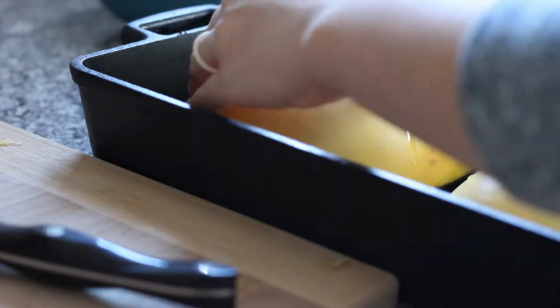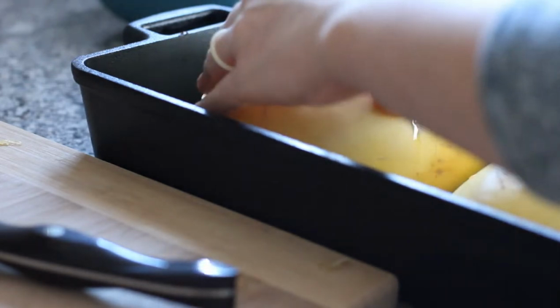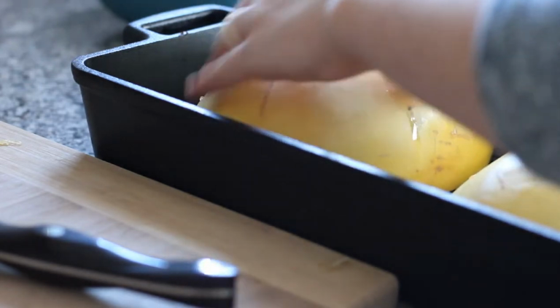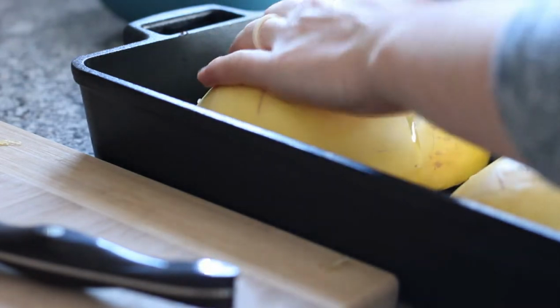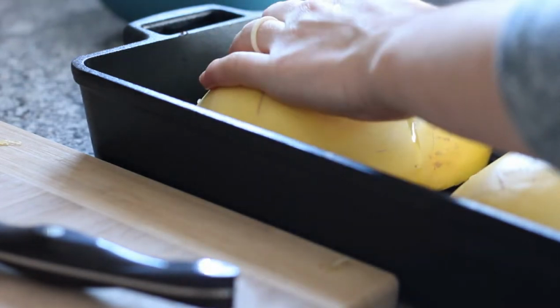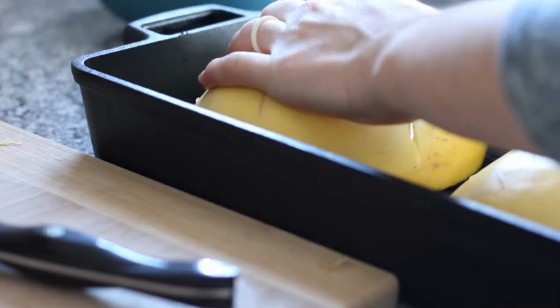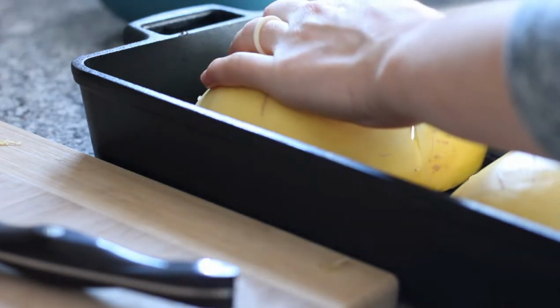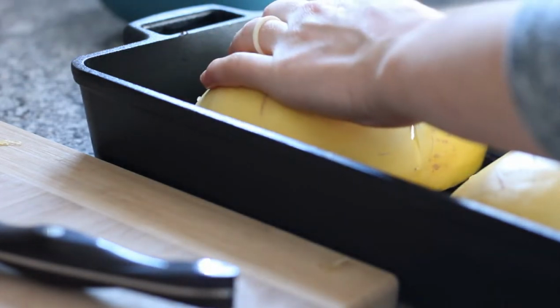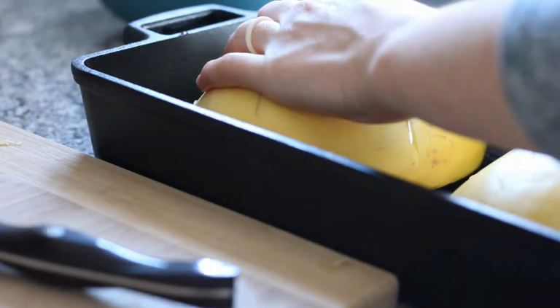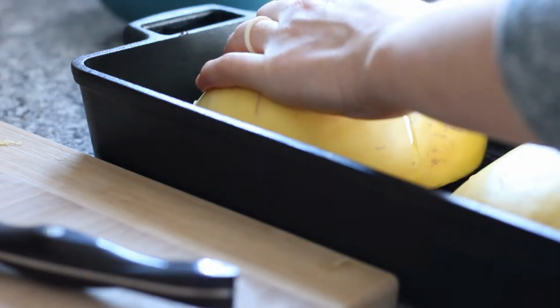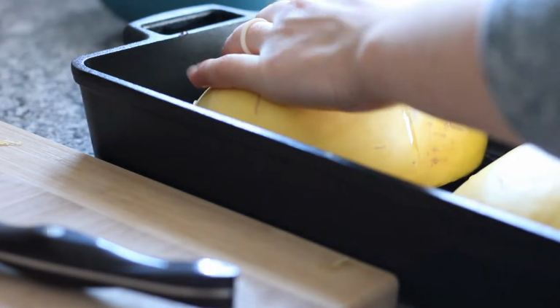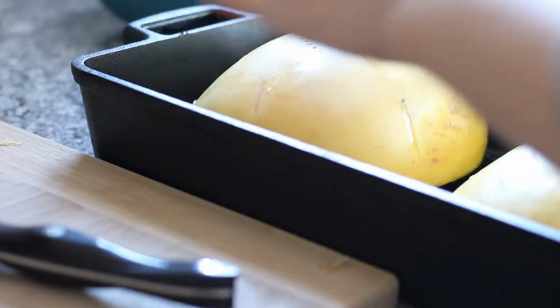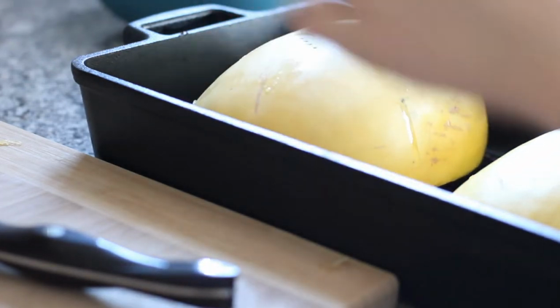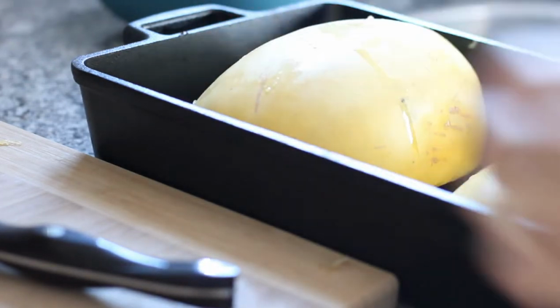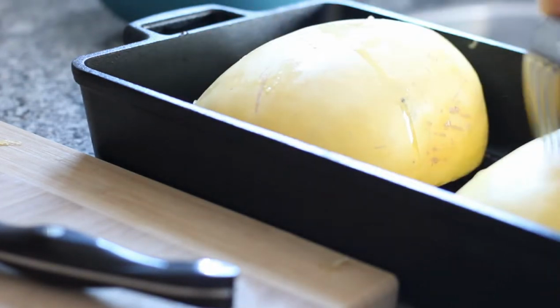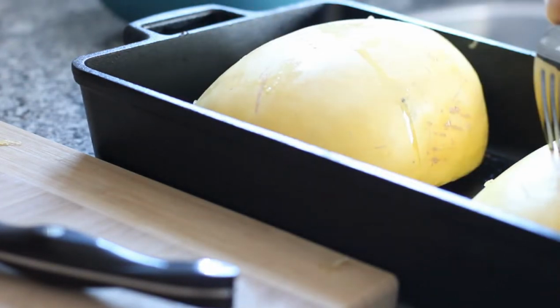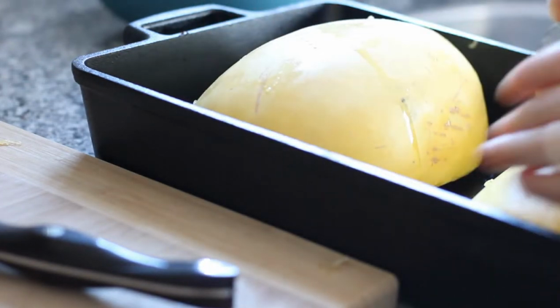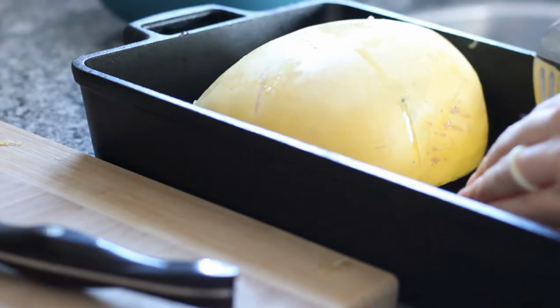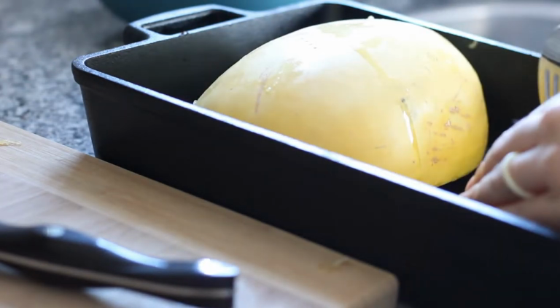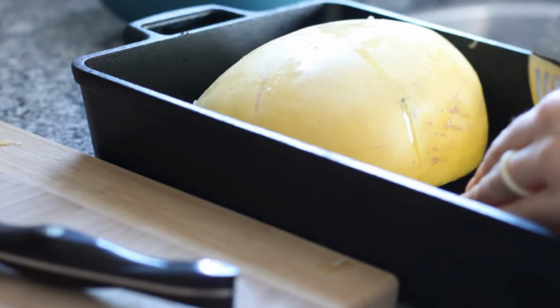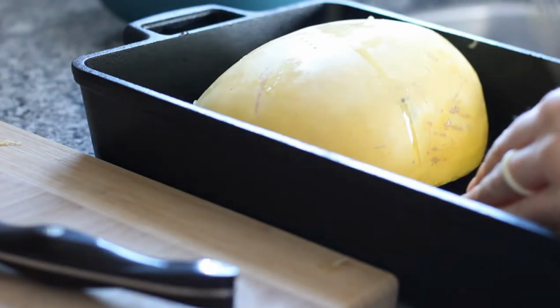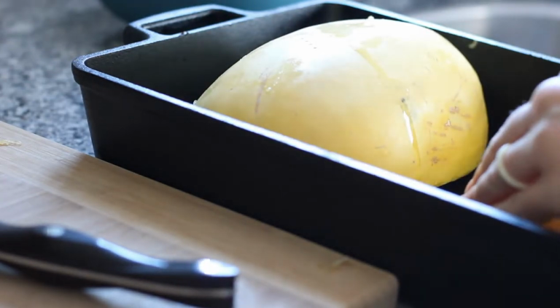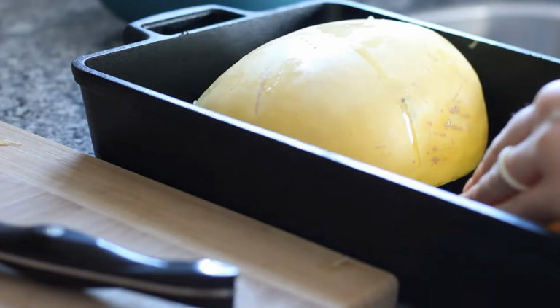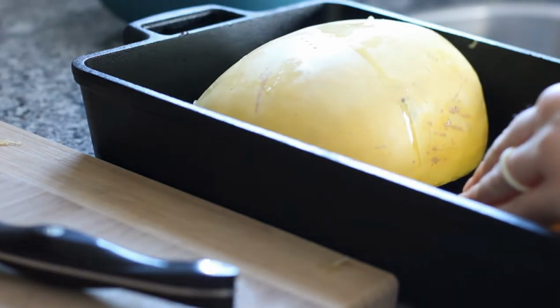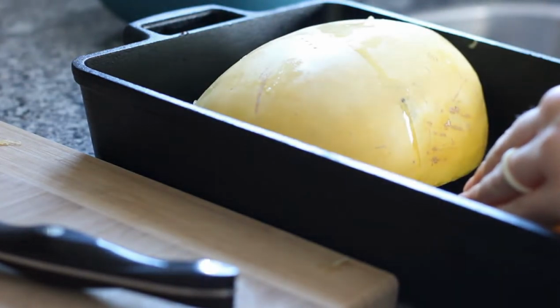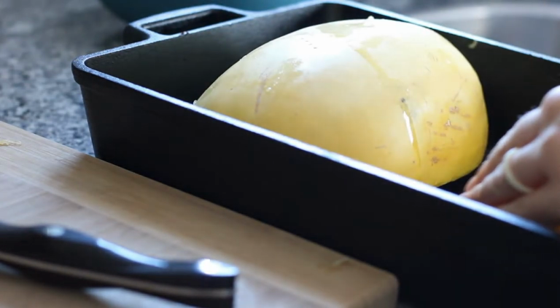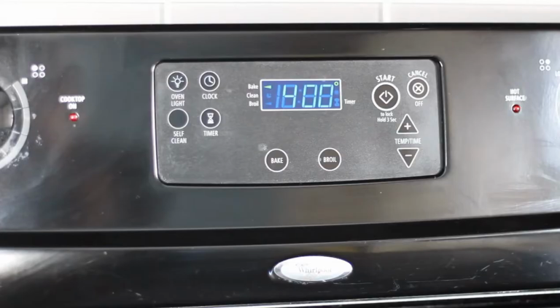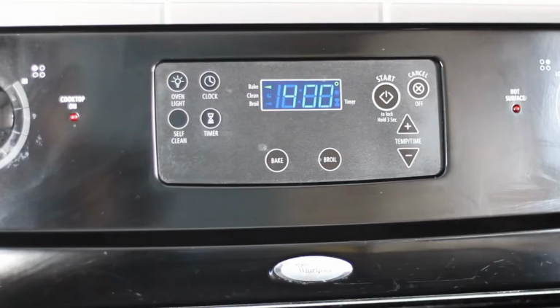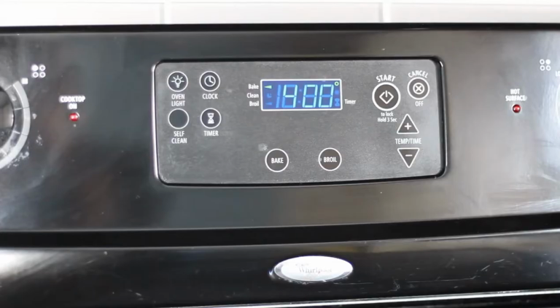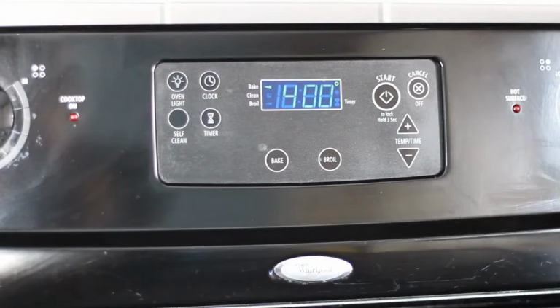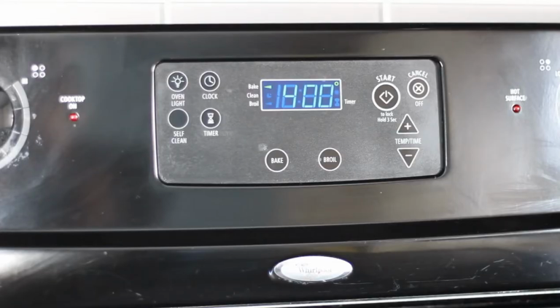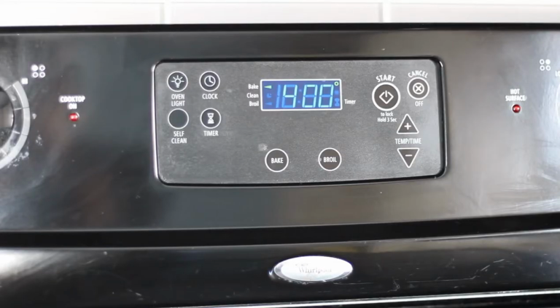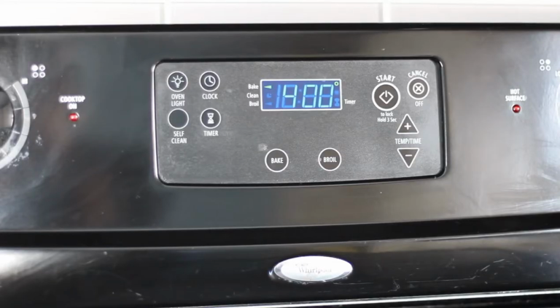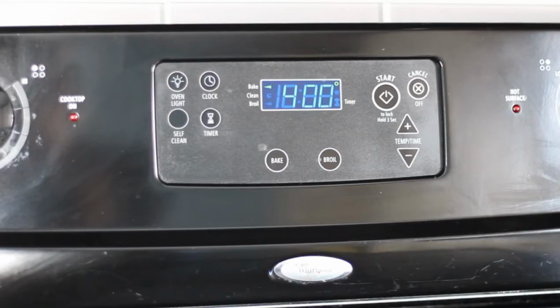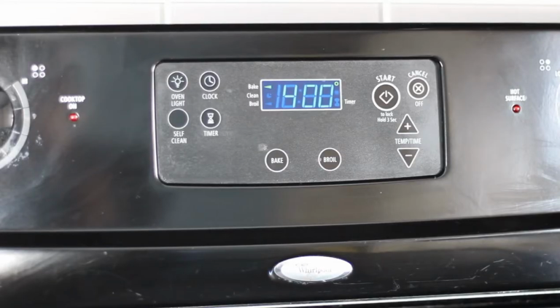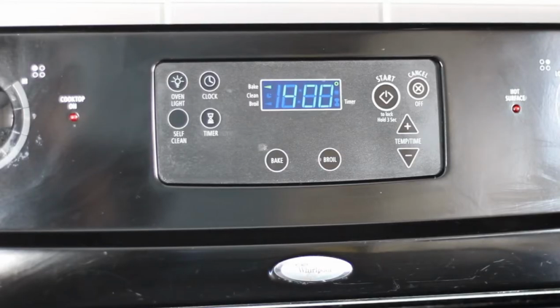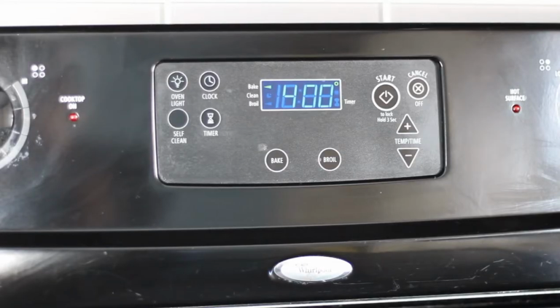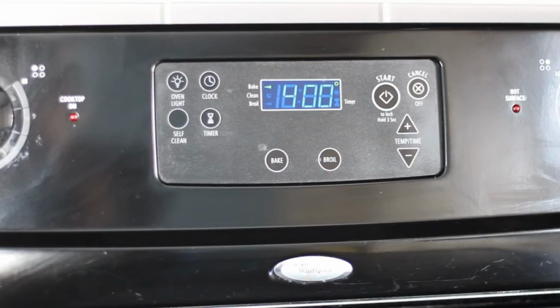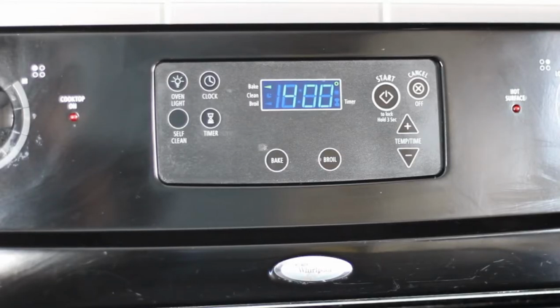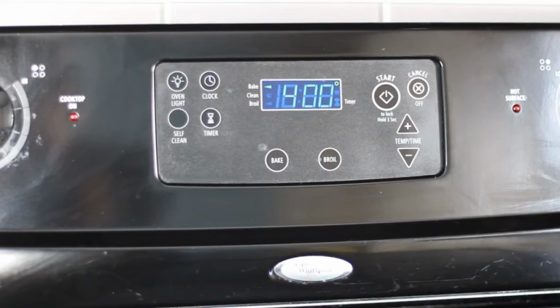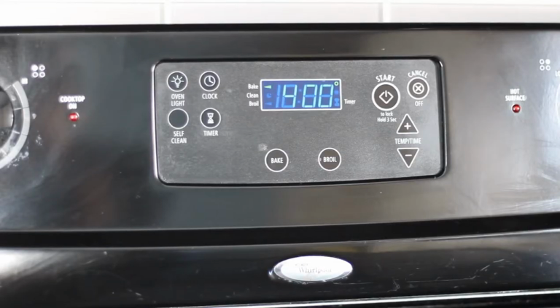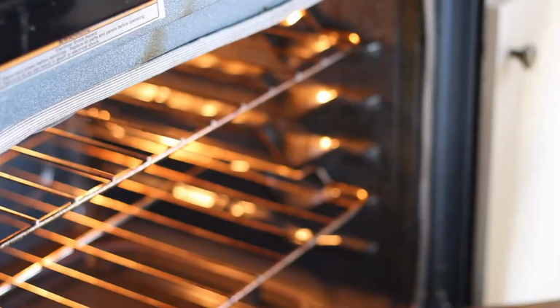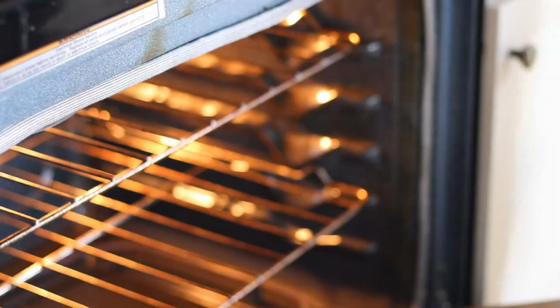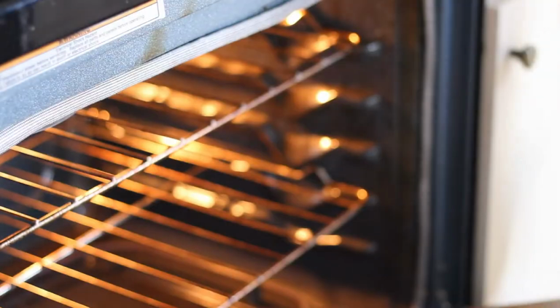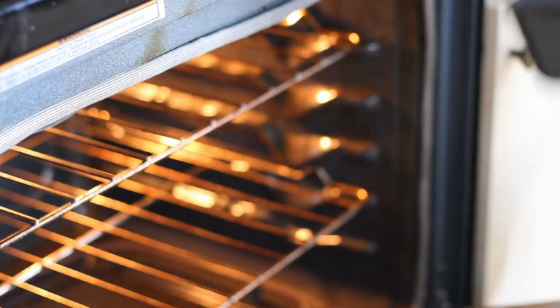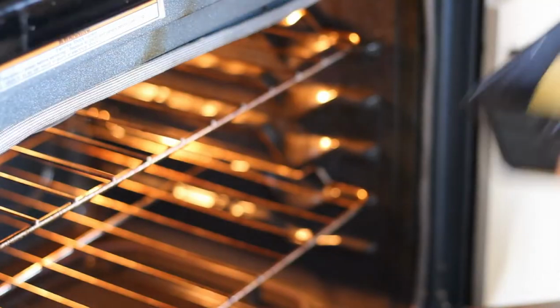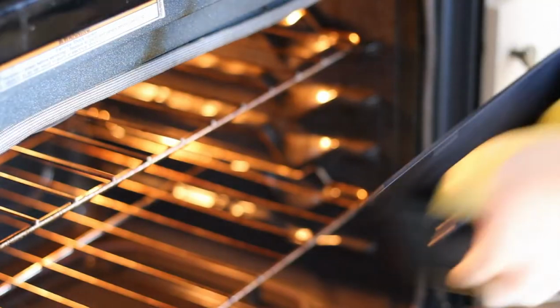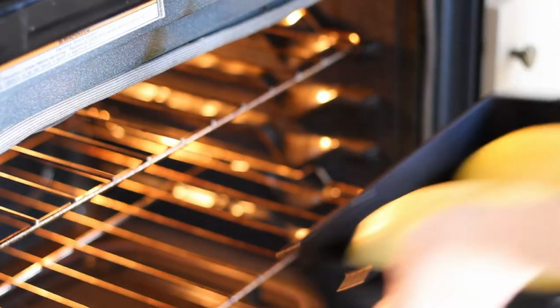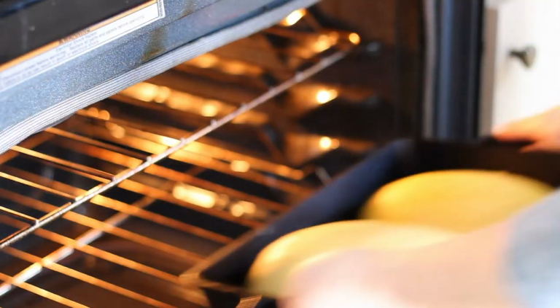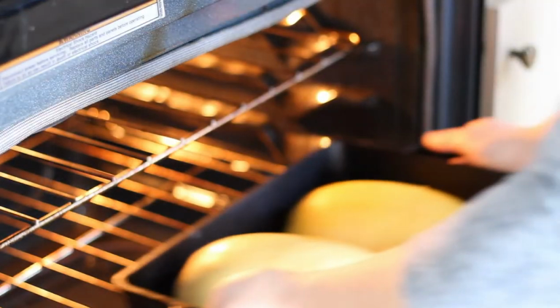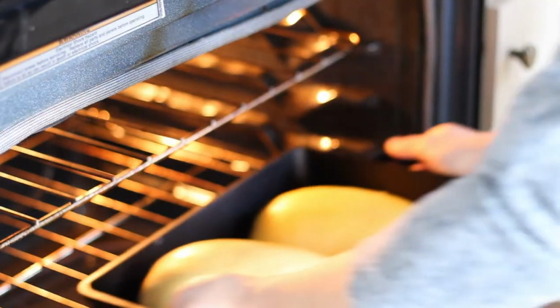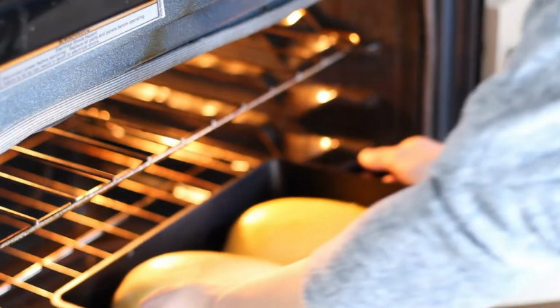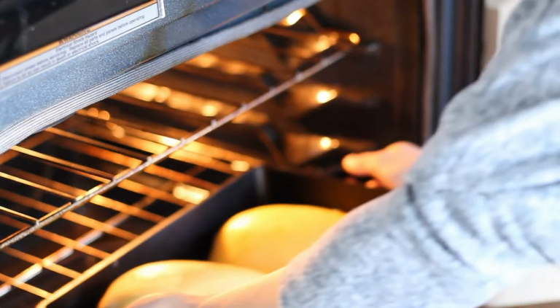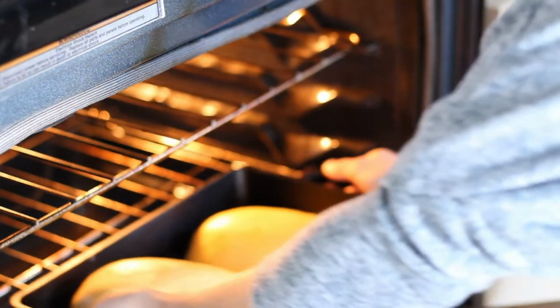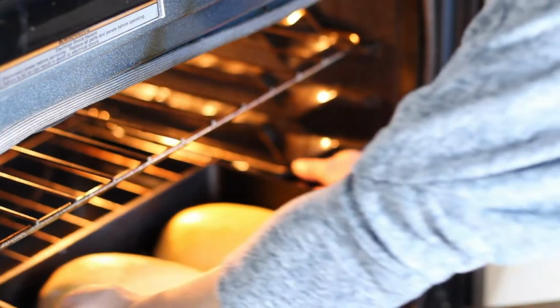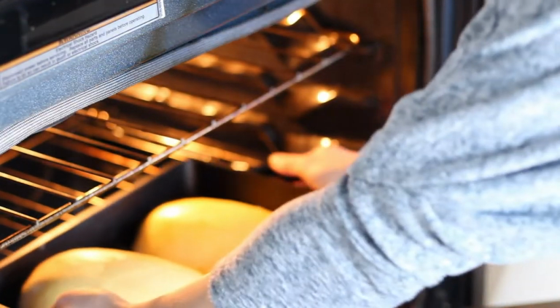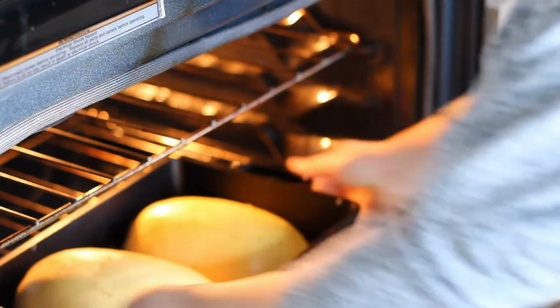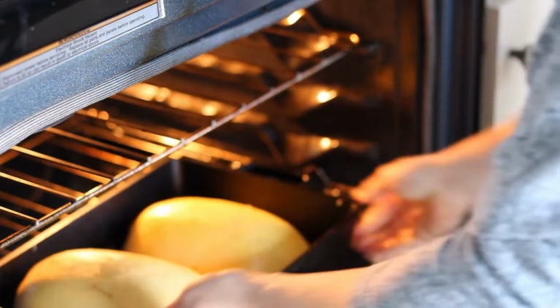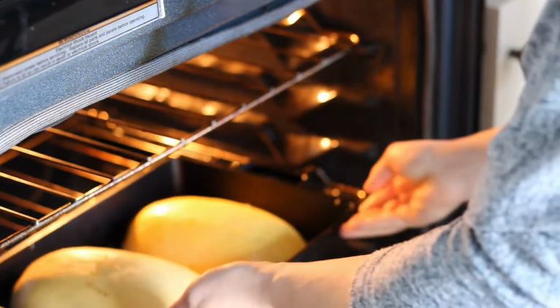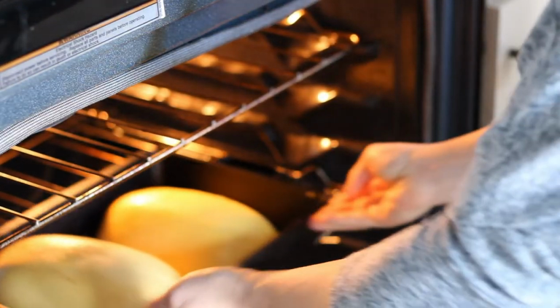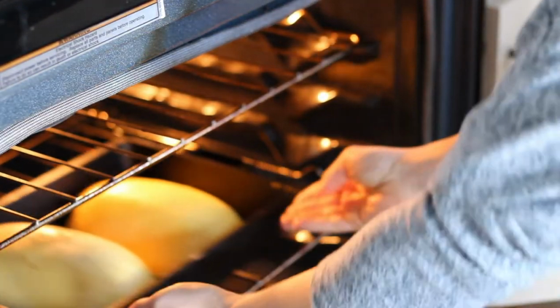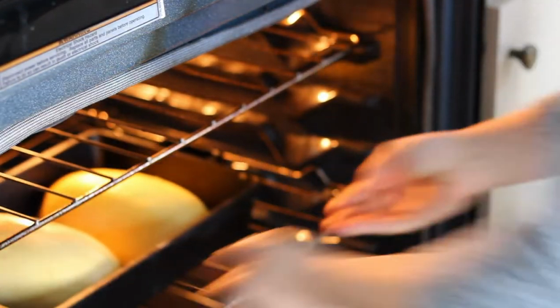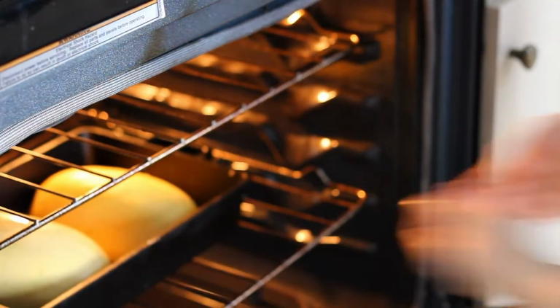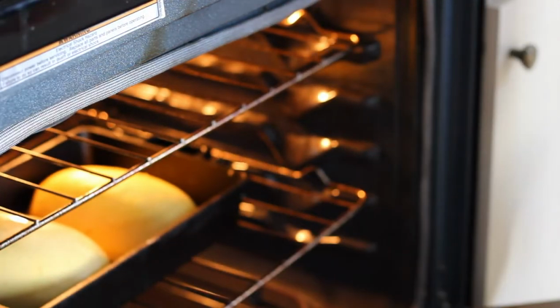Then use a fork to poke holes in the top. With your oven preheated to 400 degrees, roast the spaghetti squash for about 20-25 minutes.